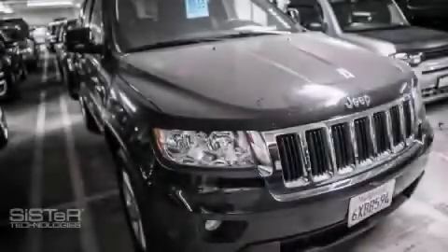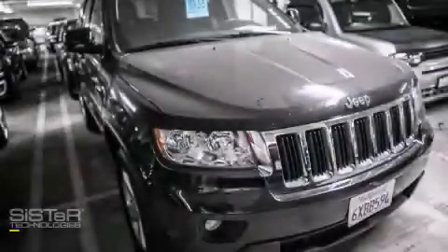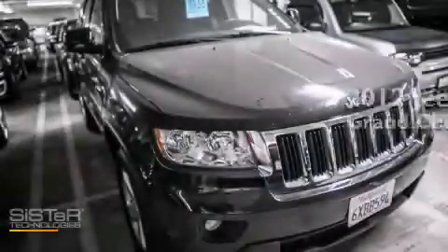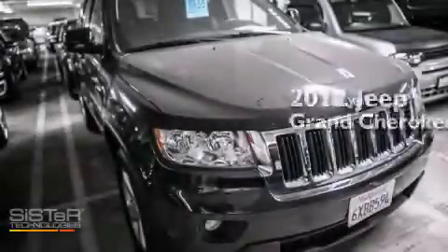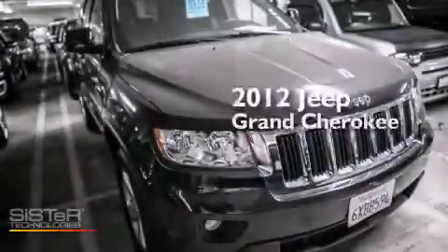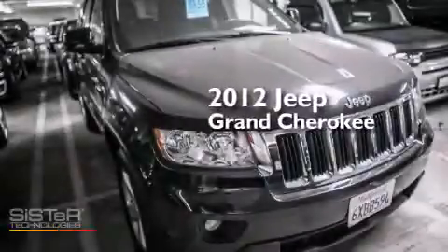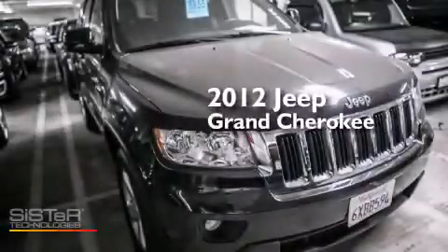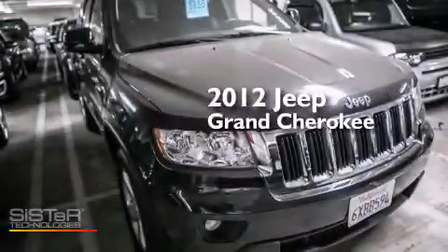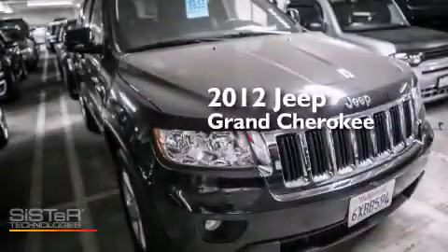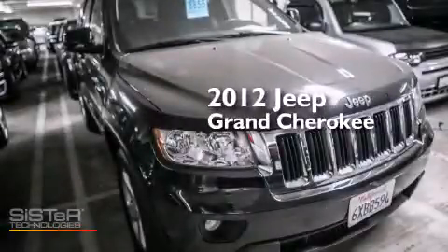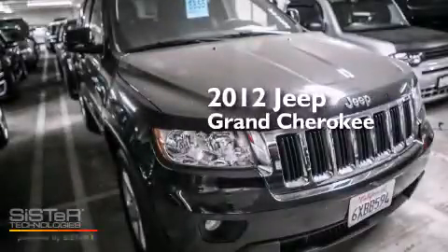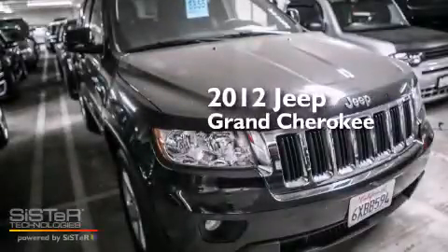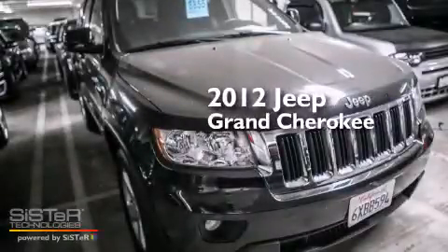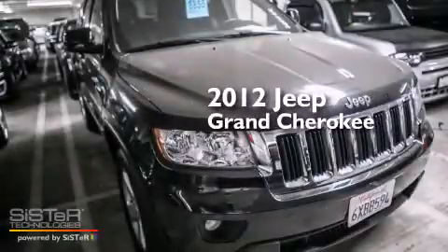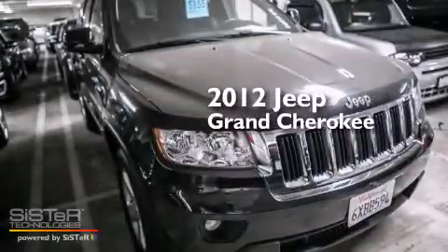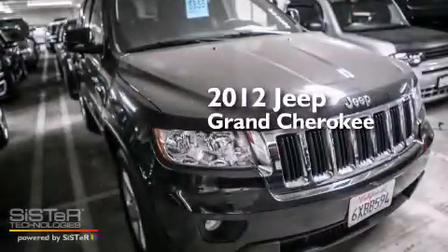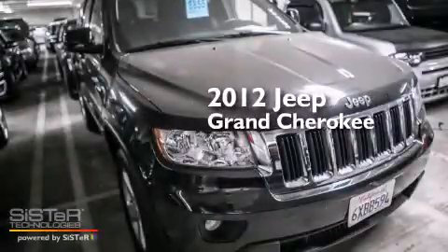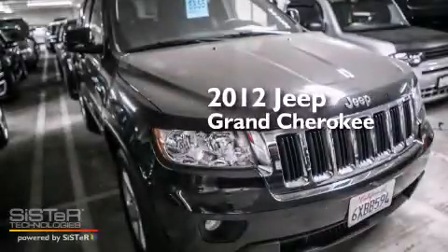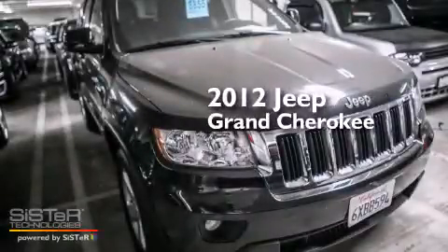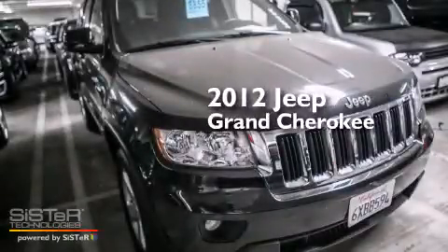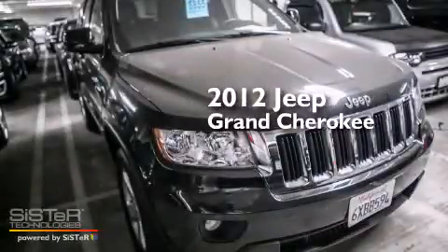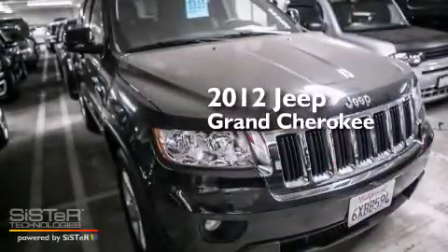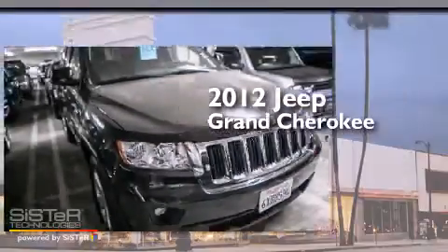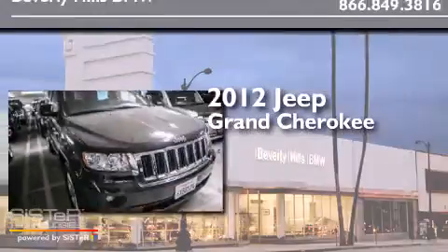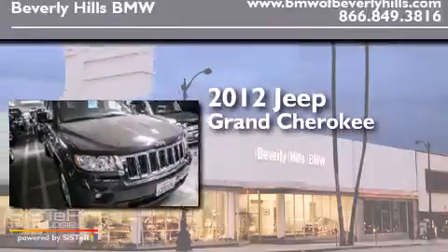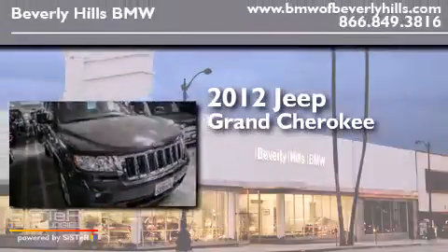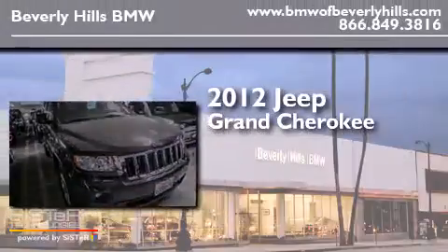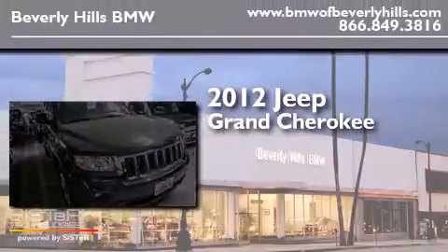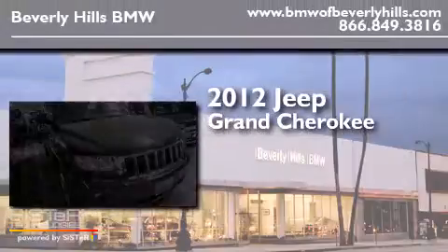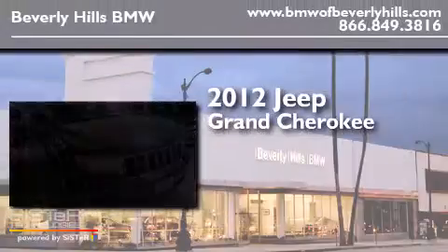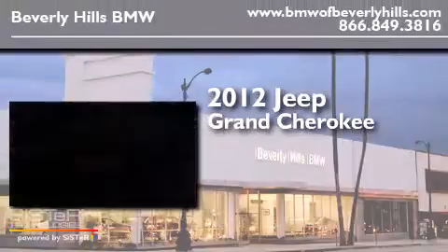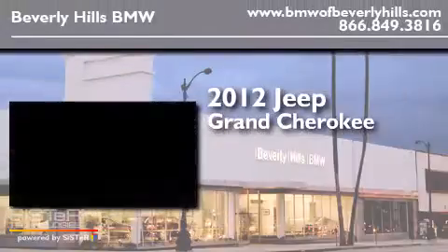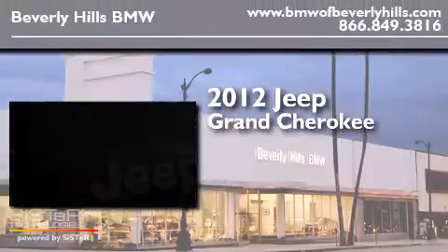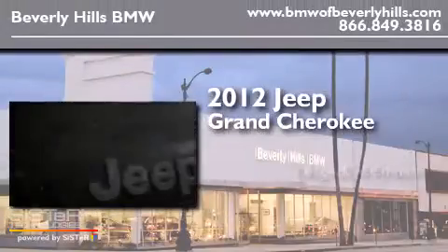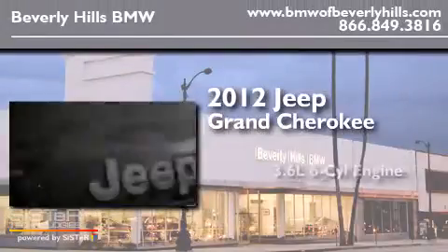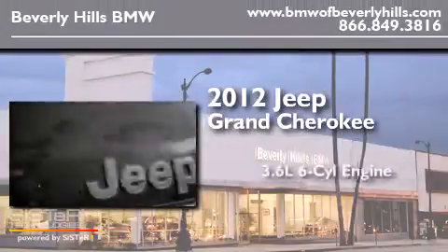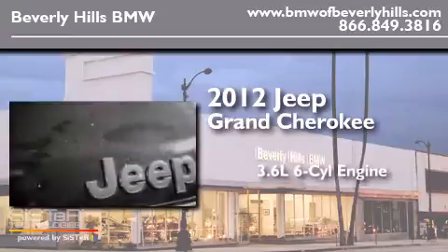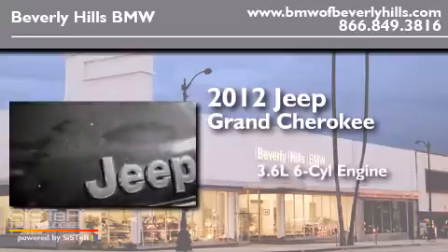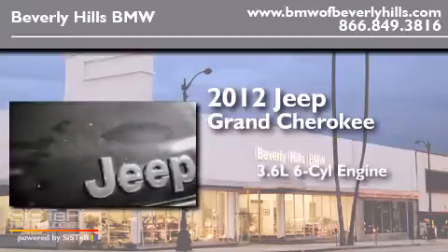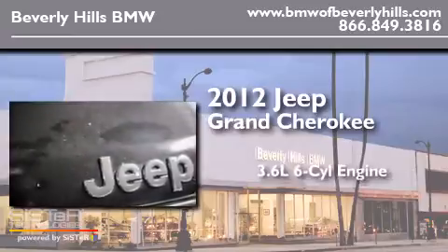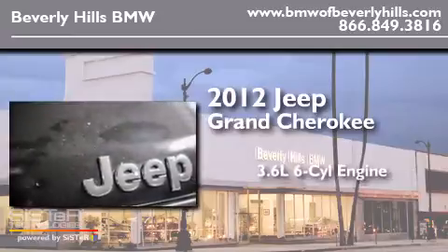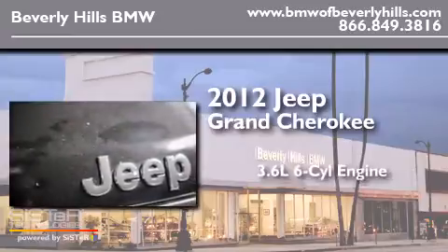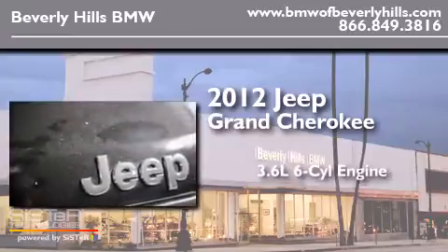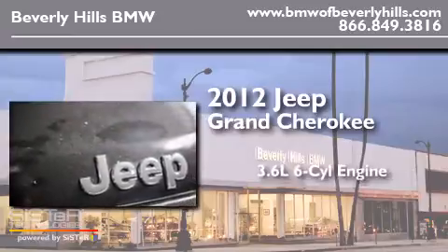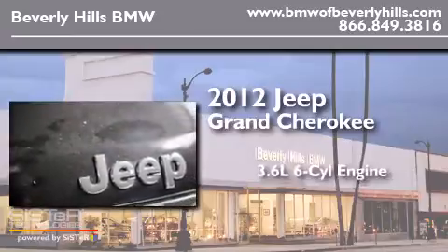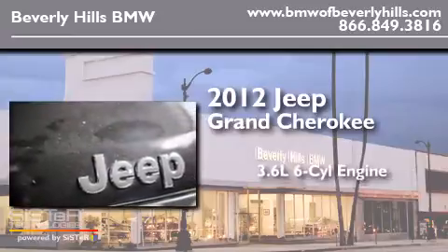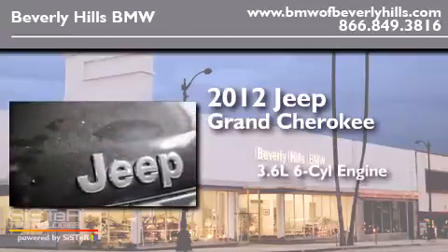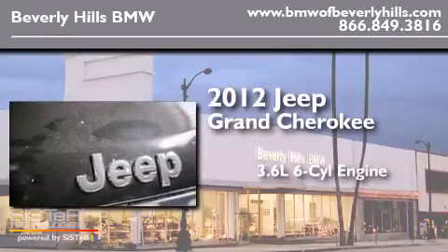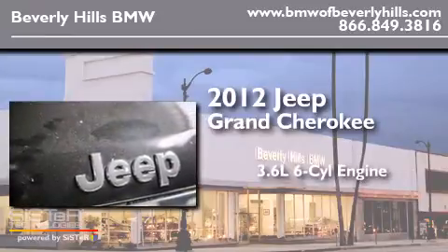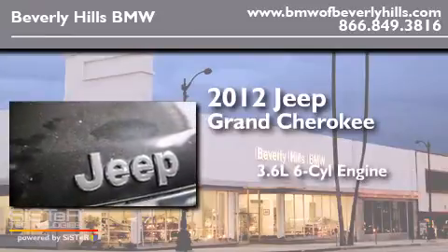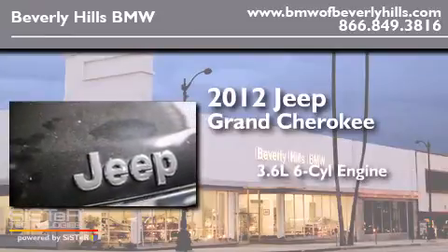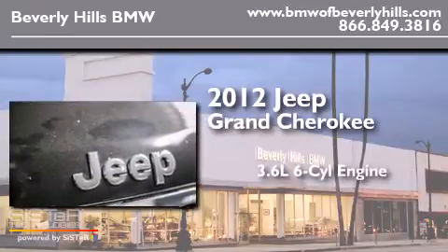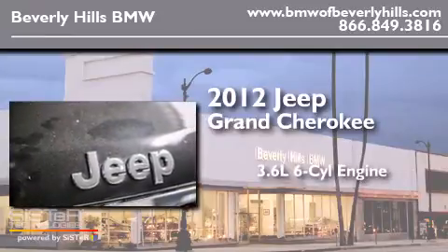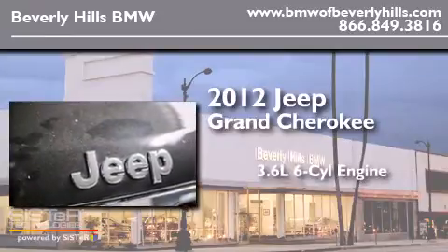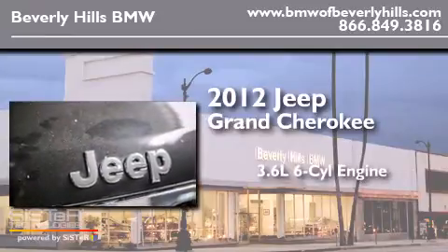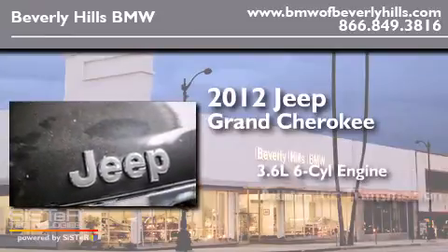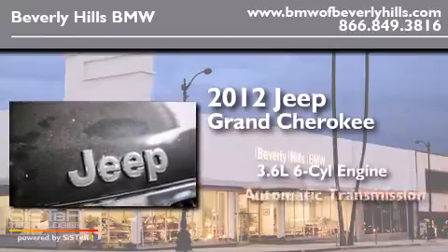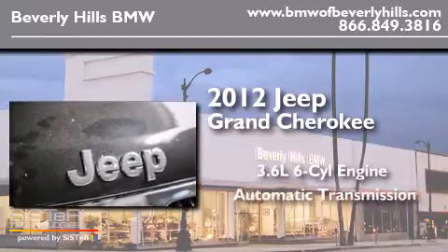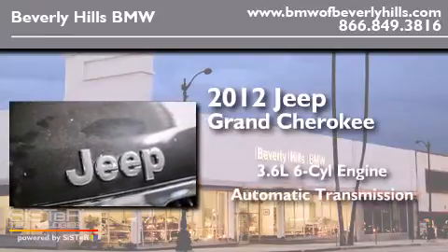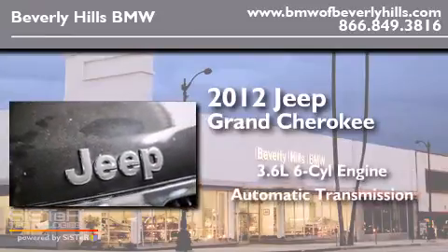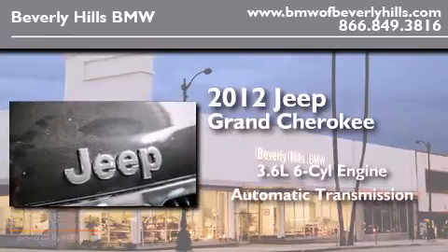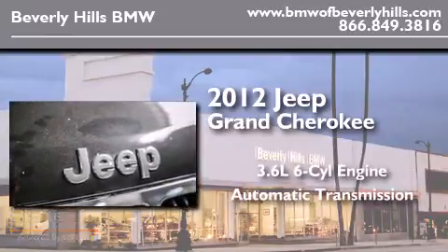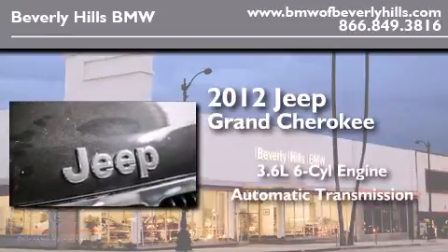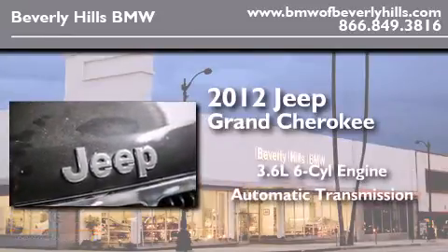This is a 2012 Jeep Grand Cherokee. It has a 3.6-liter six-cylinder engine and an automatic transmission.